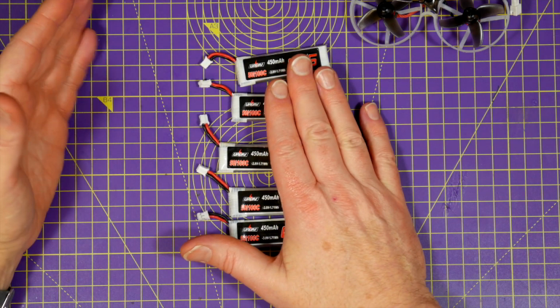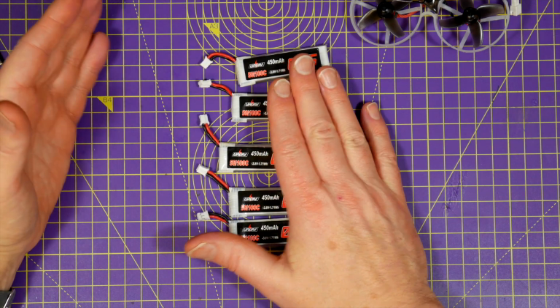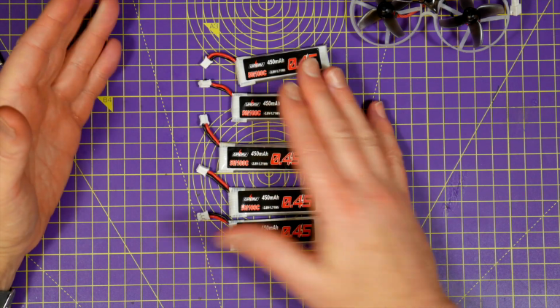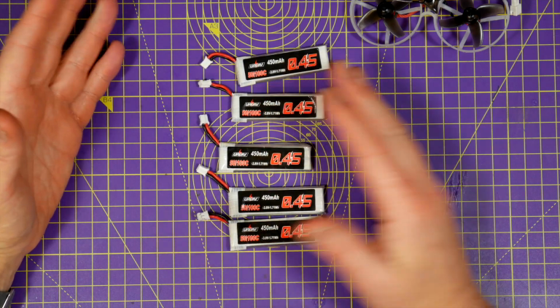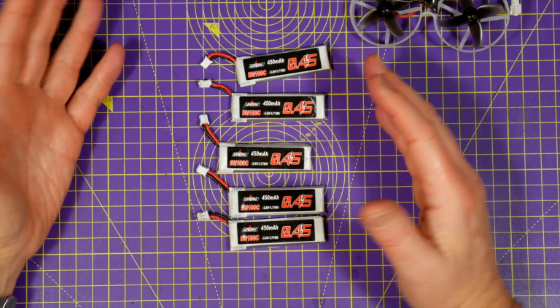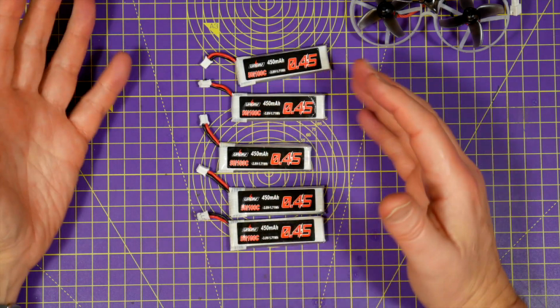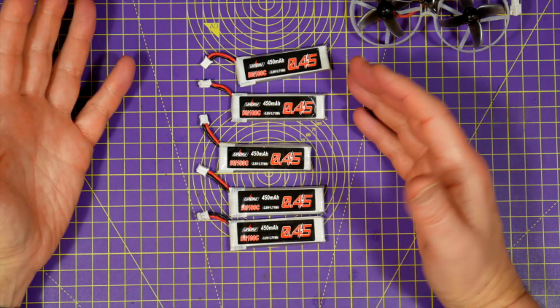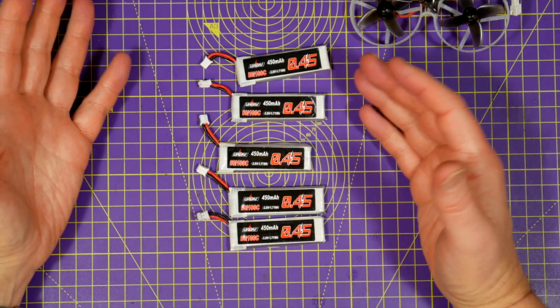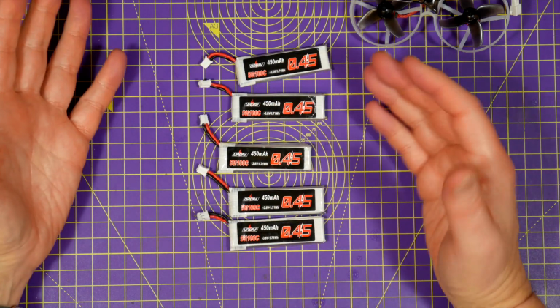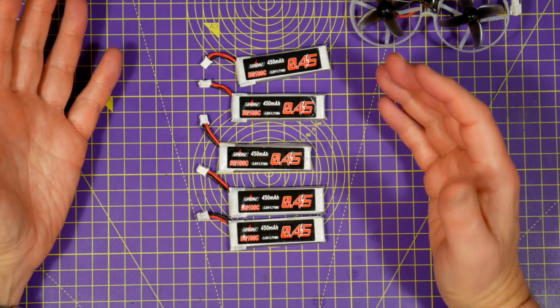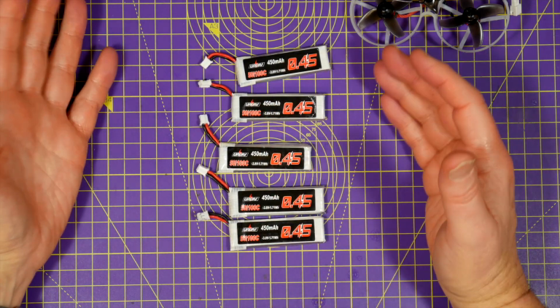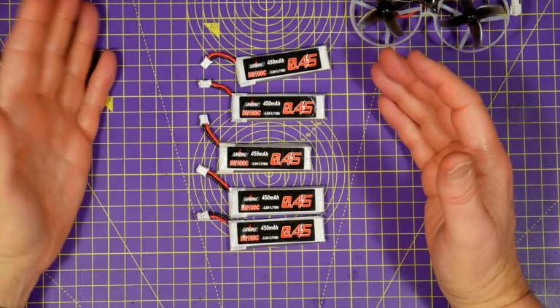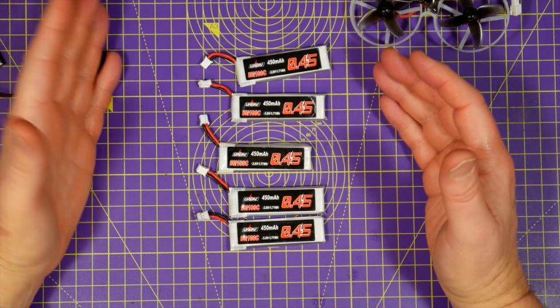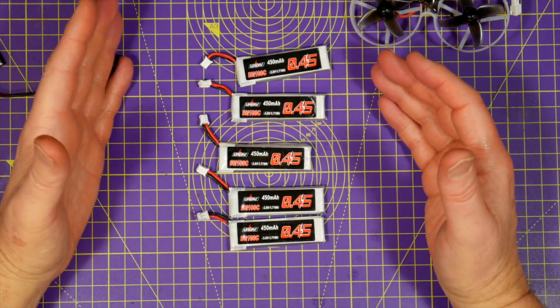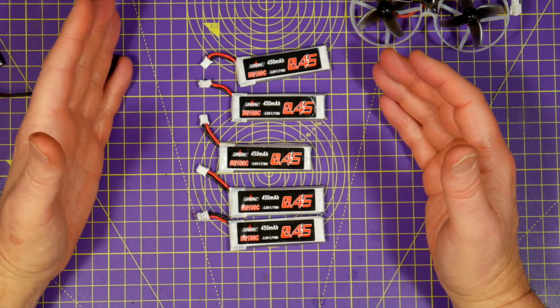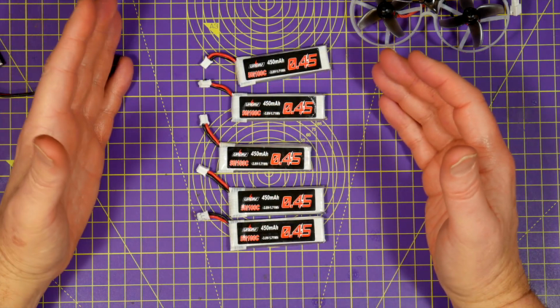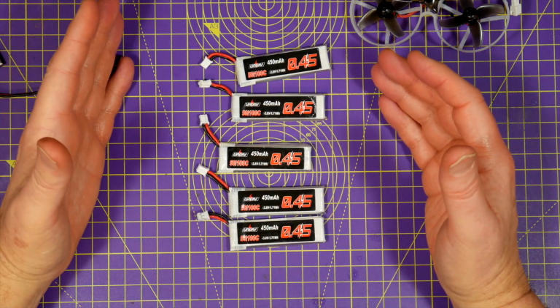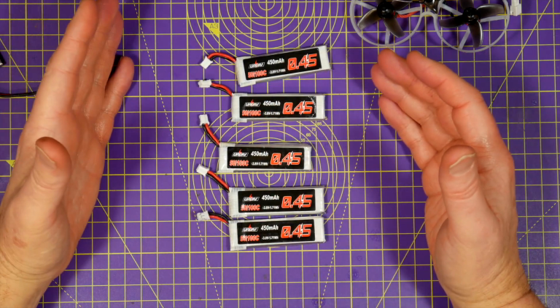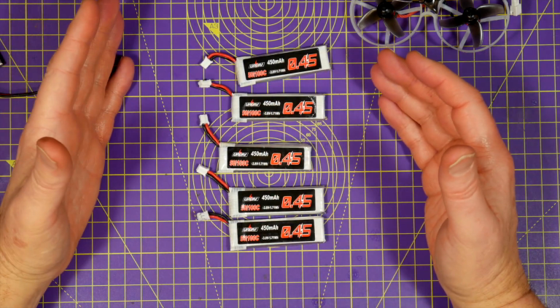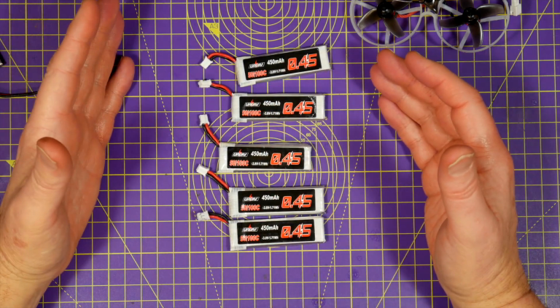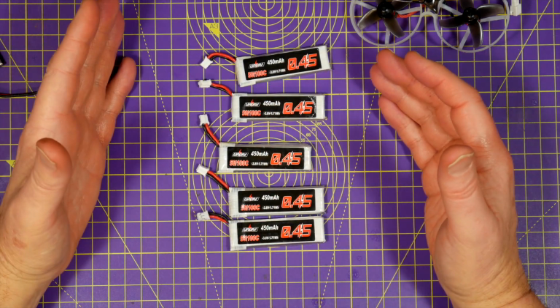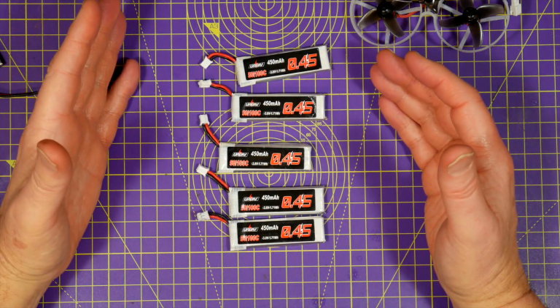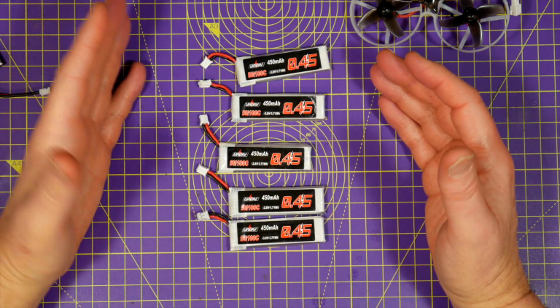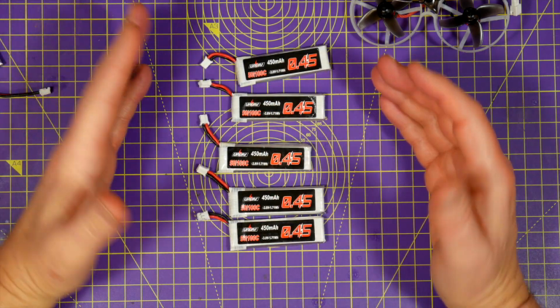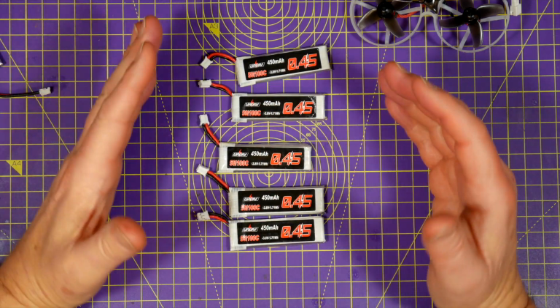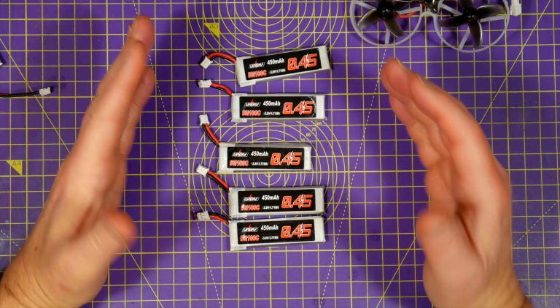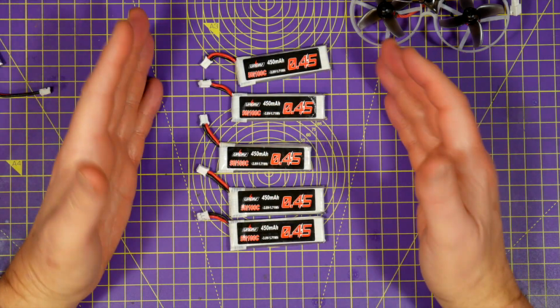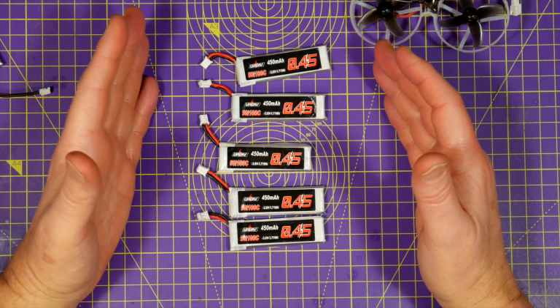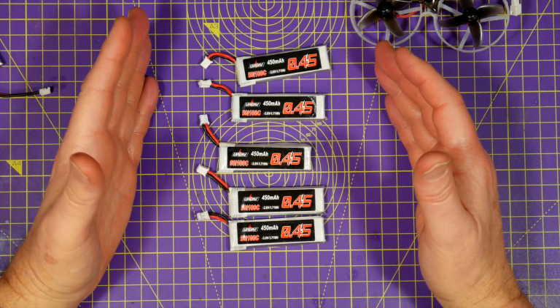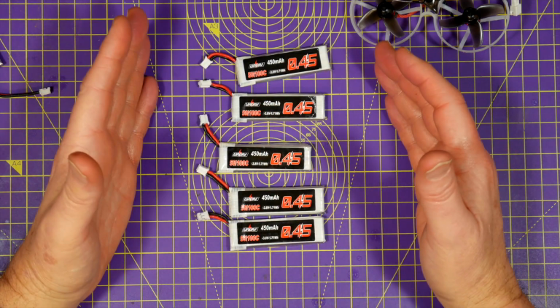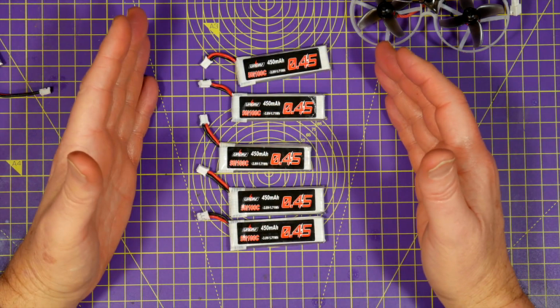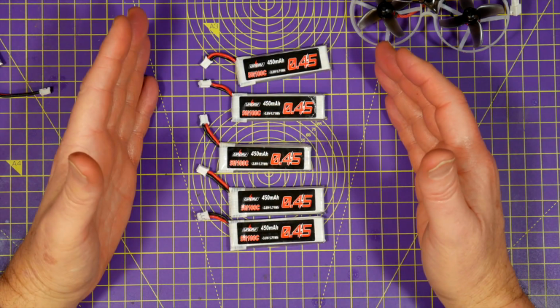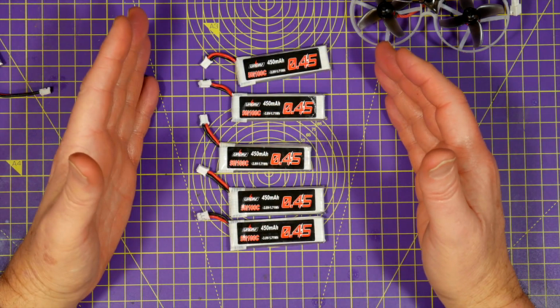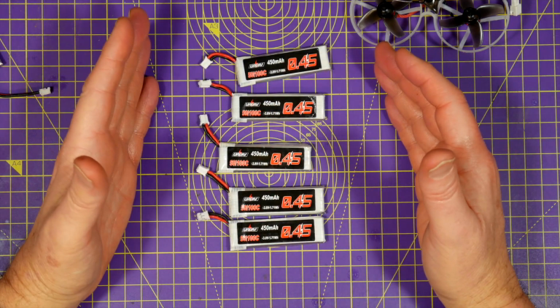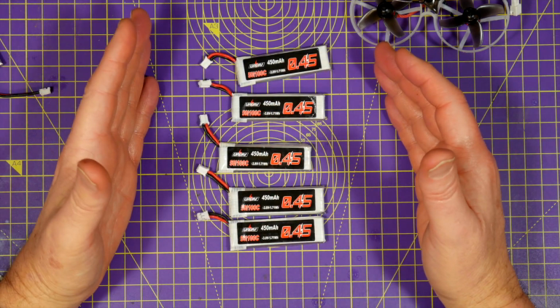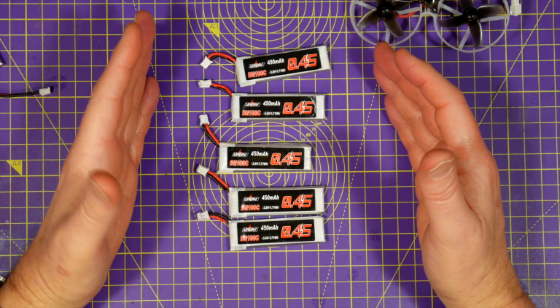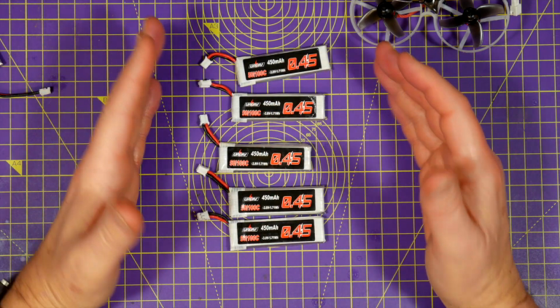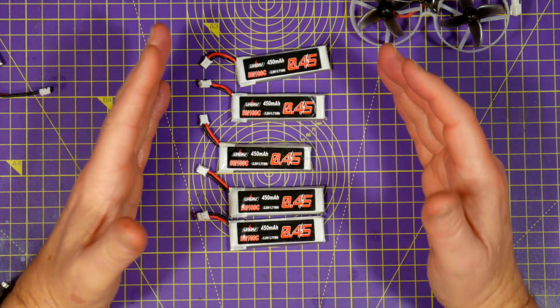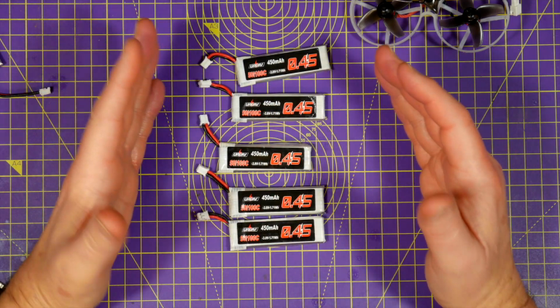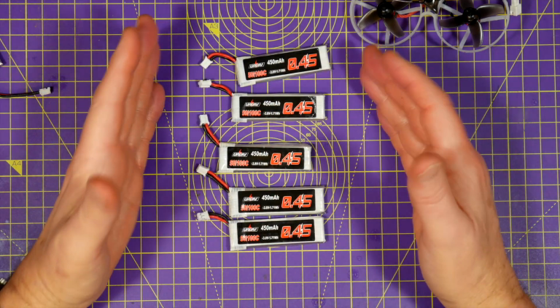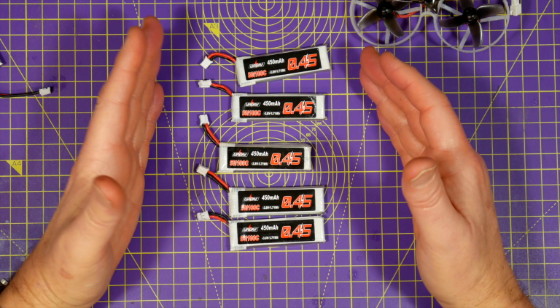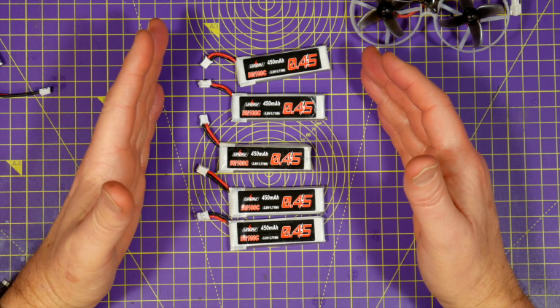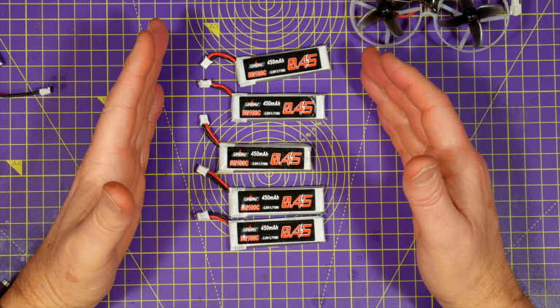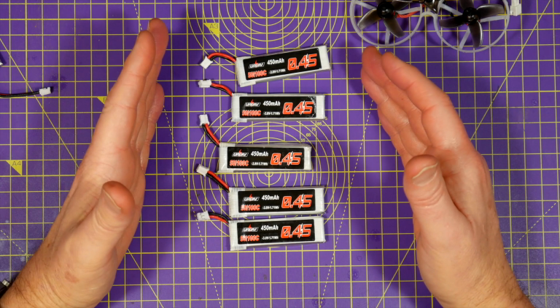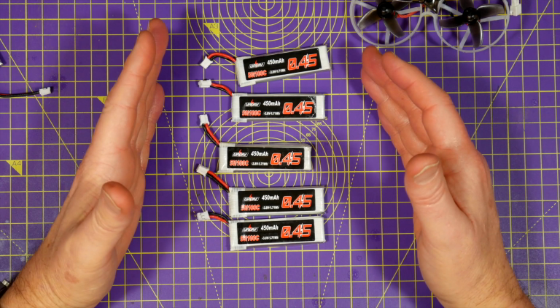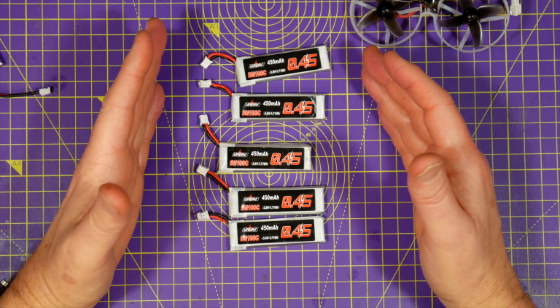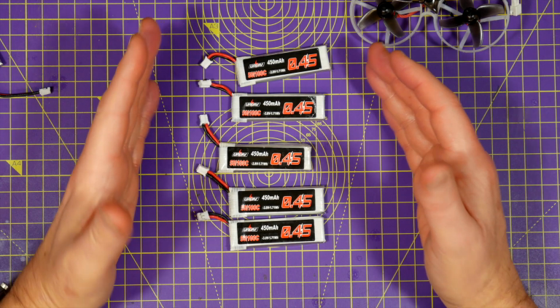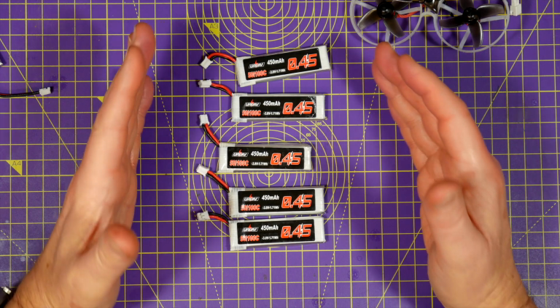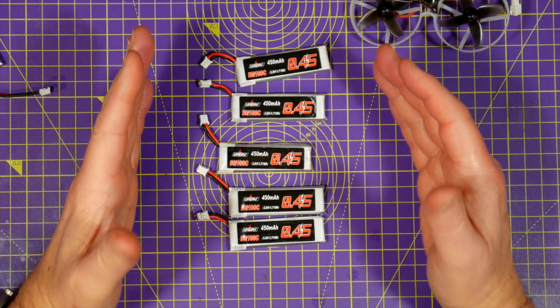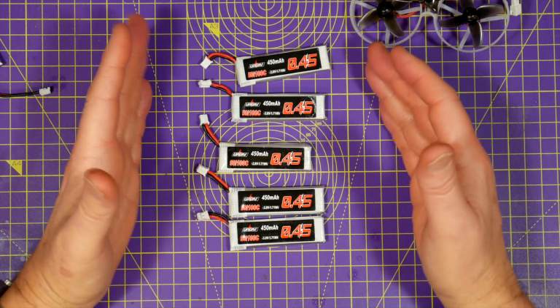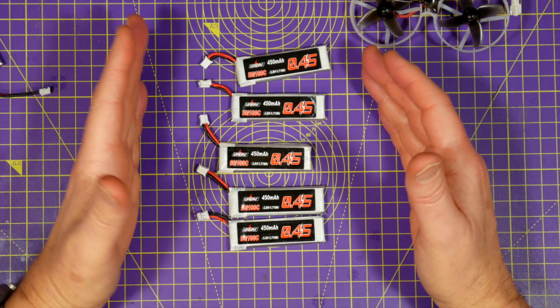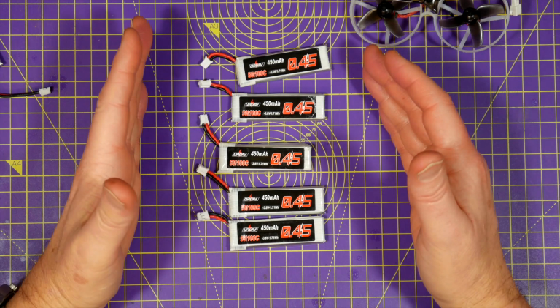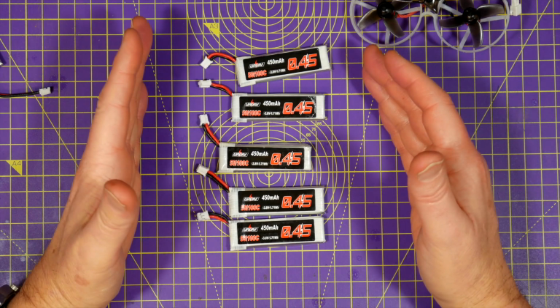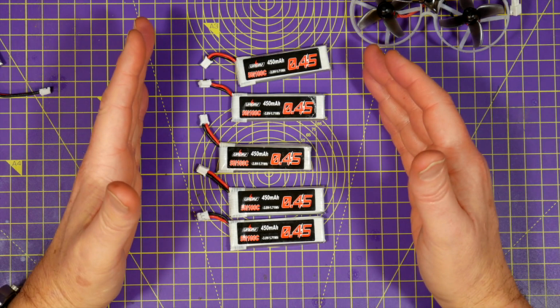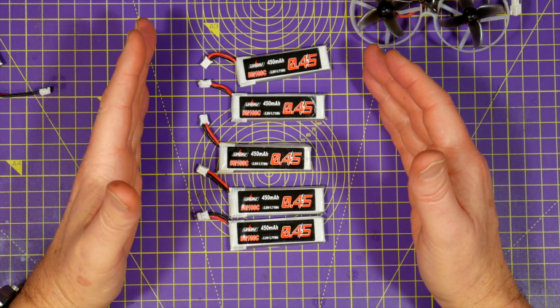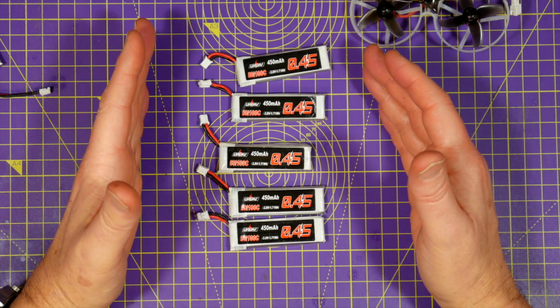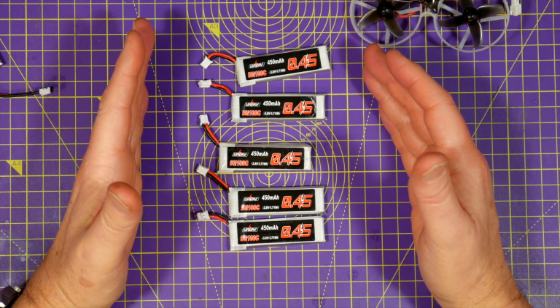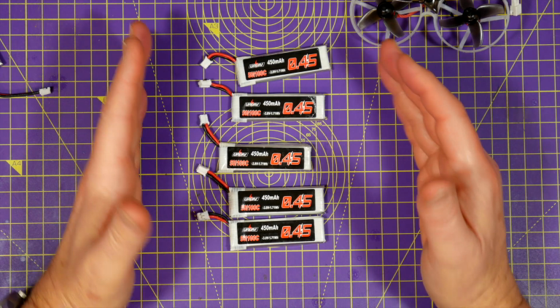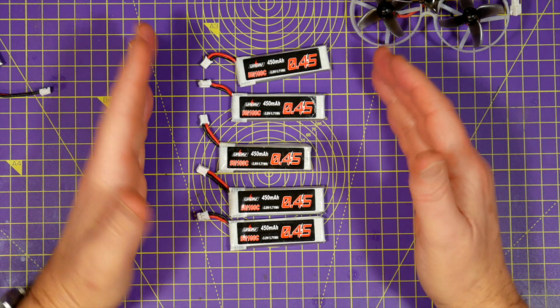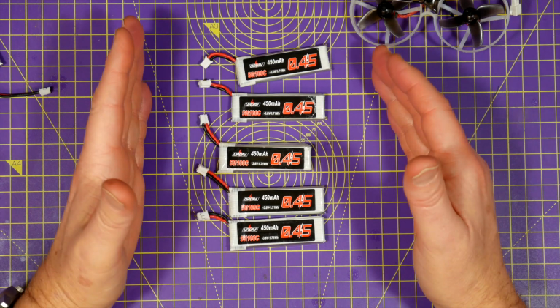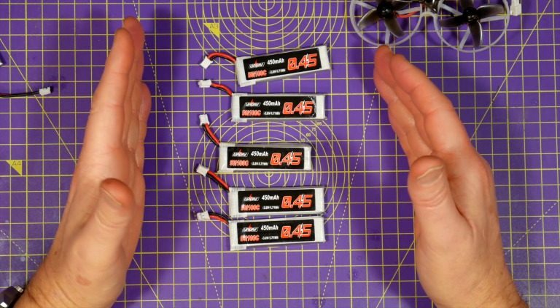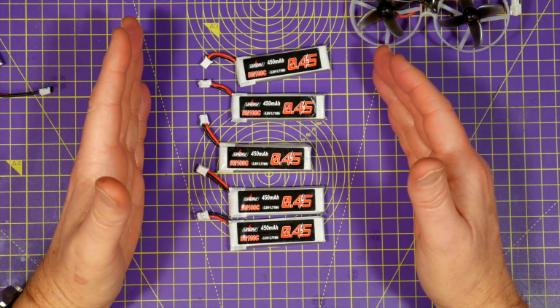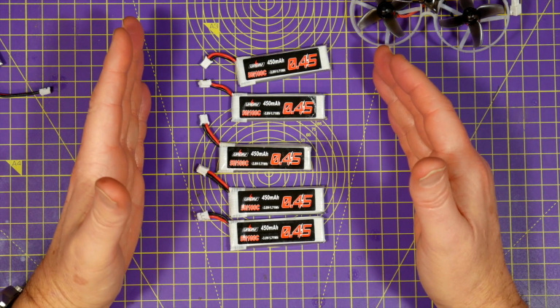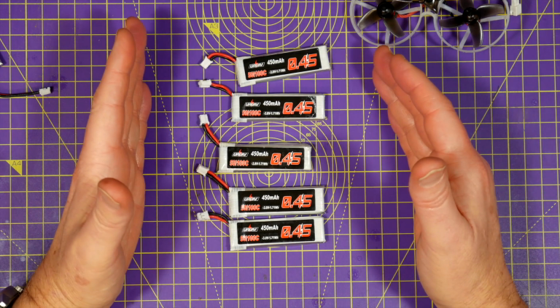You don't expect much for that price but I'm genuinely surprised at how good they are, and I'm really glad I bought two packs.